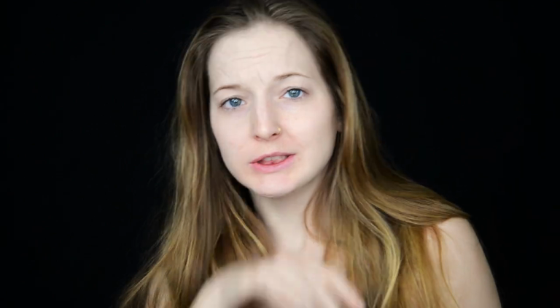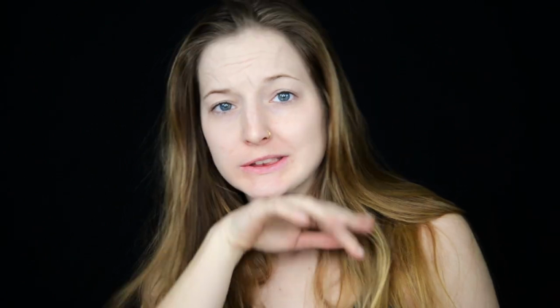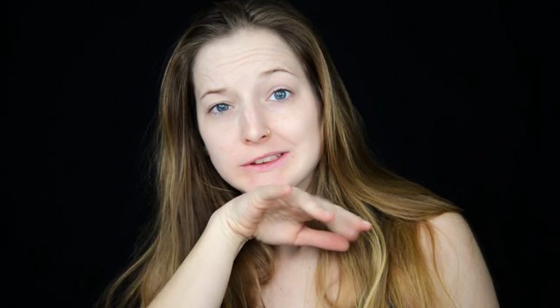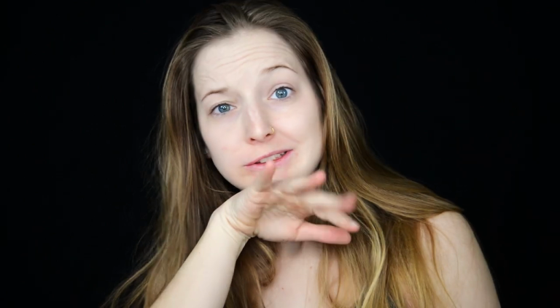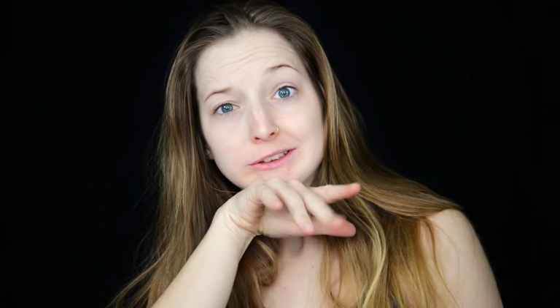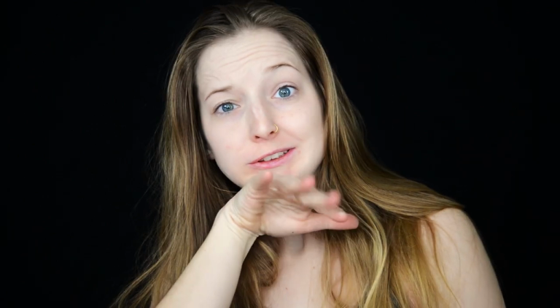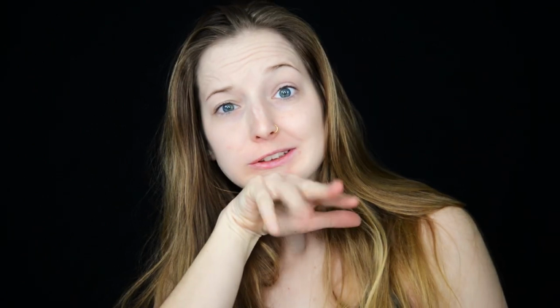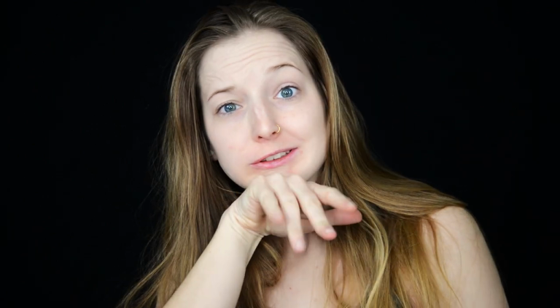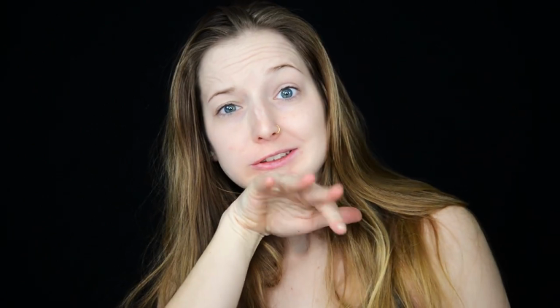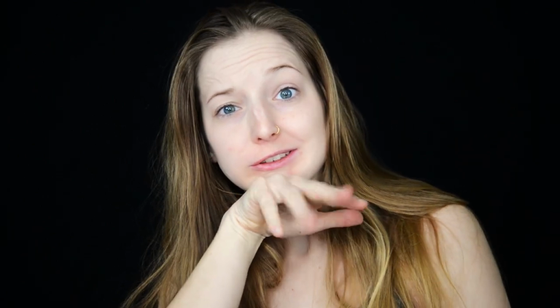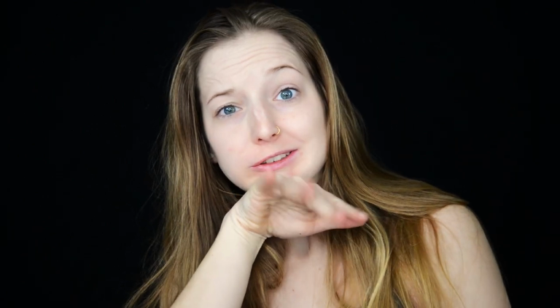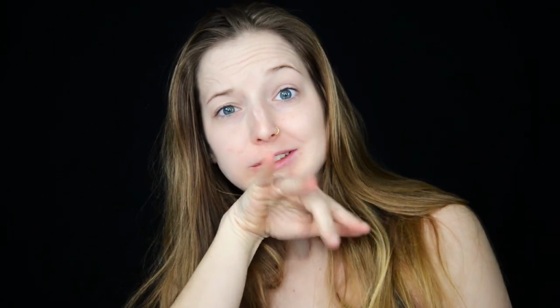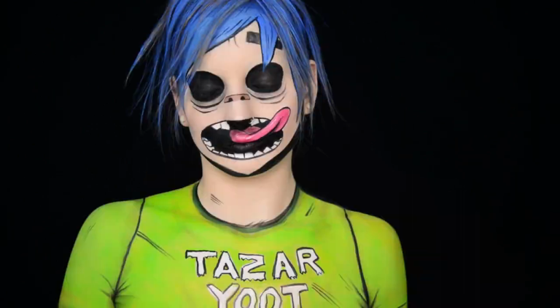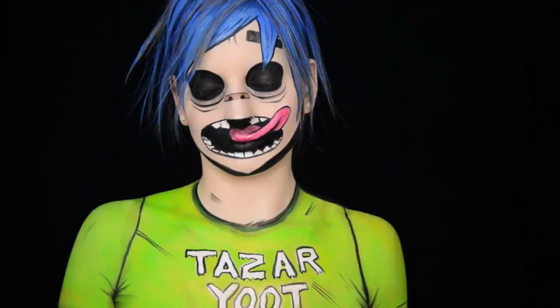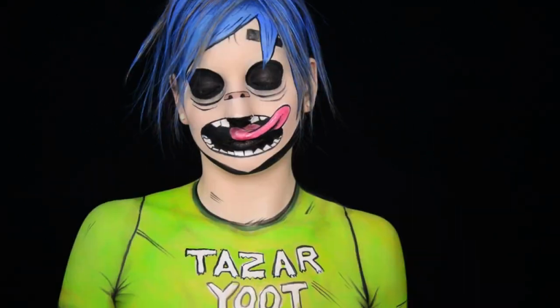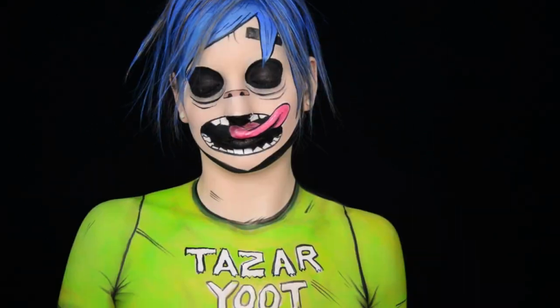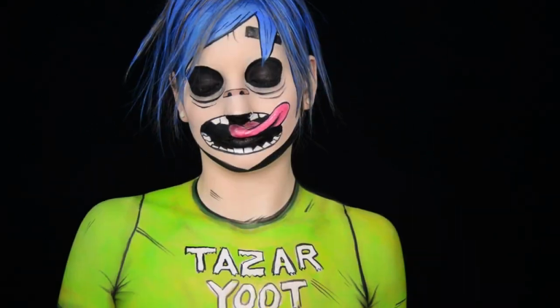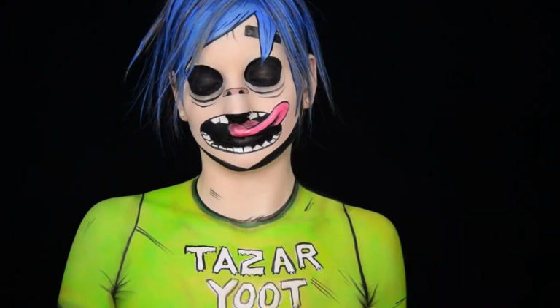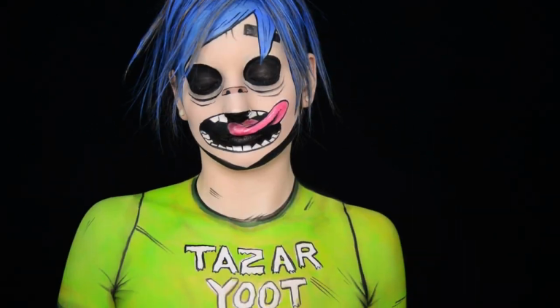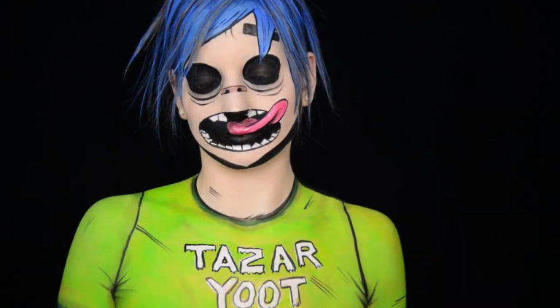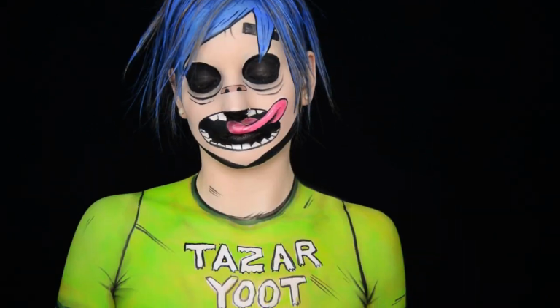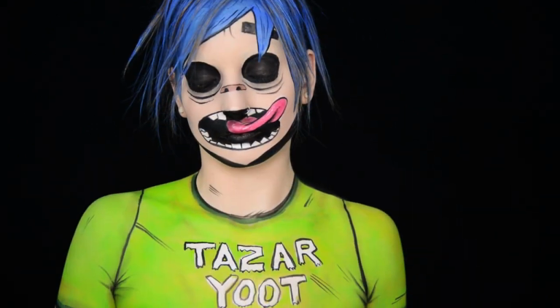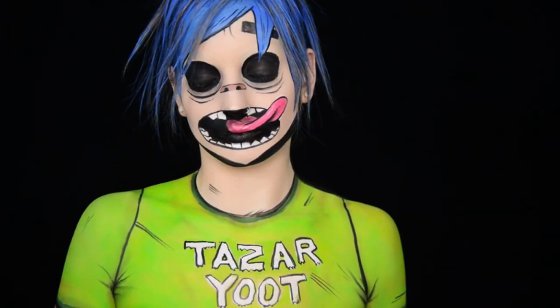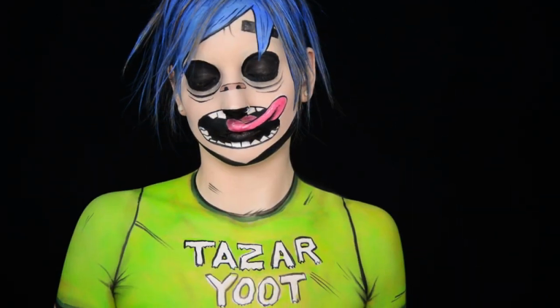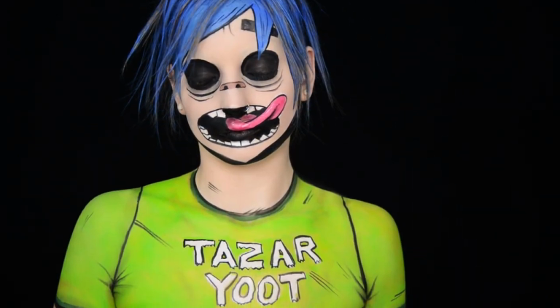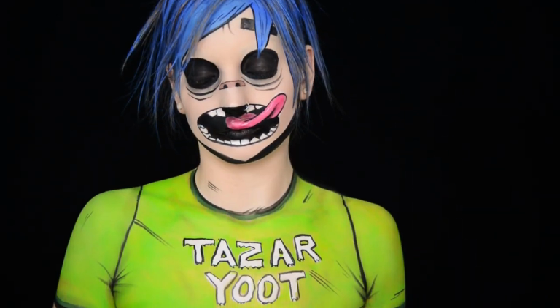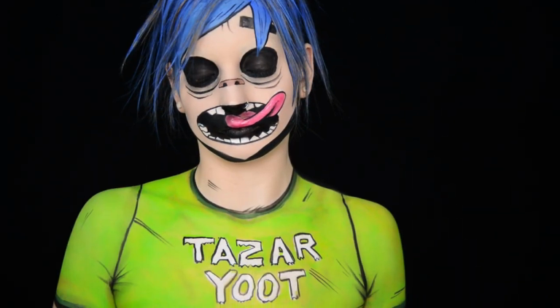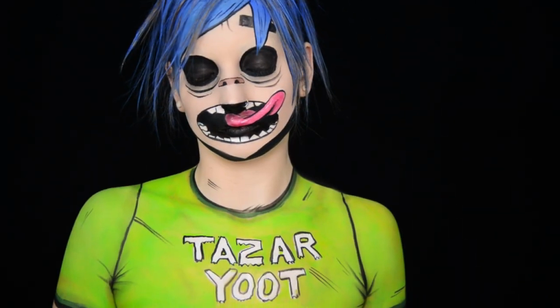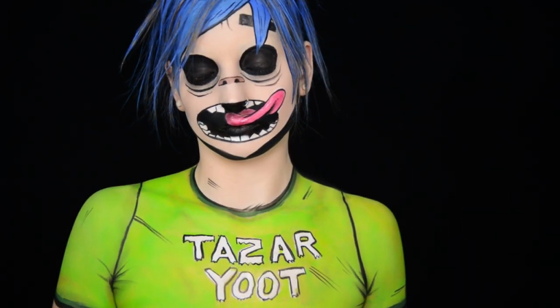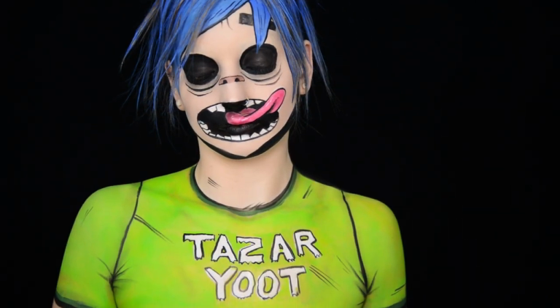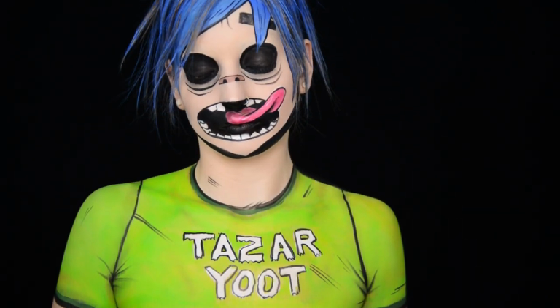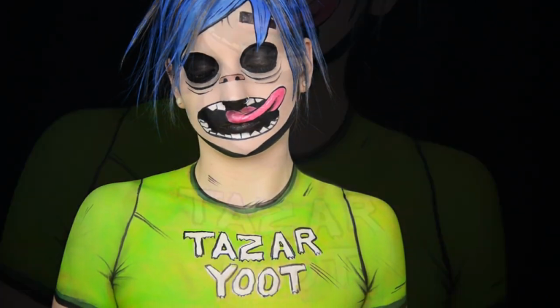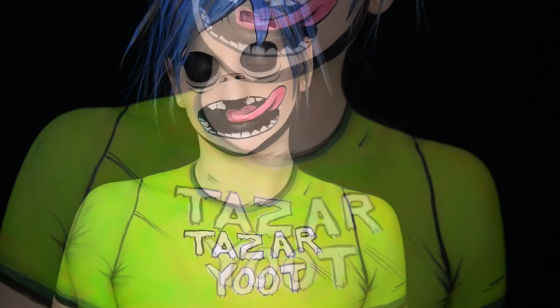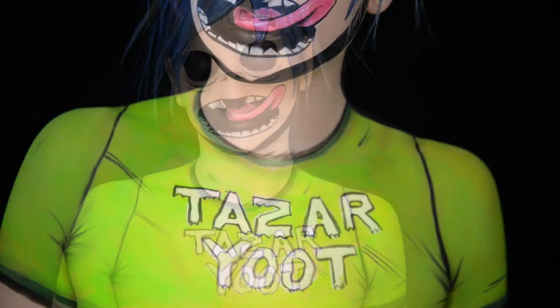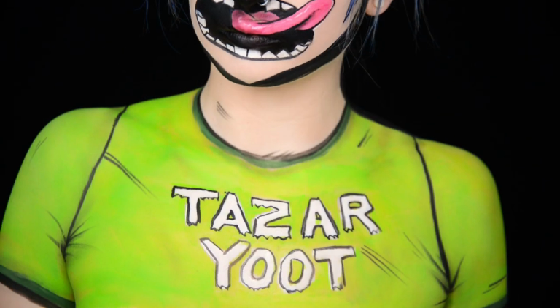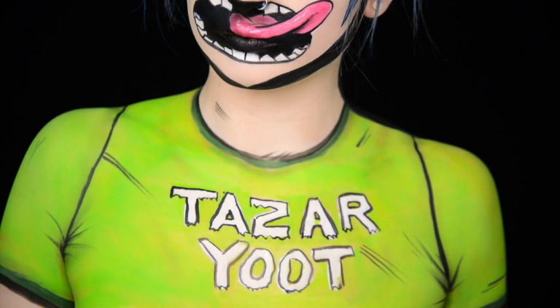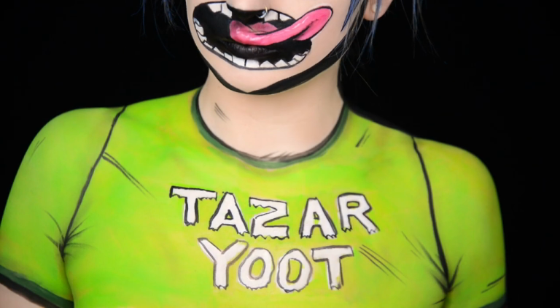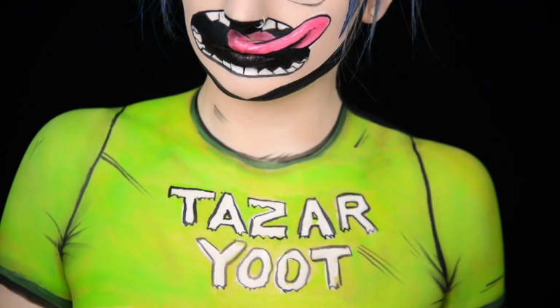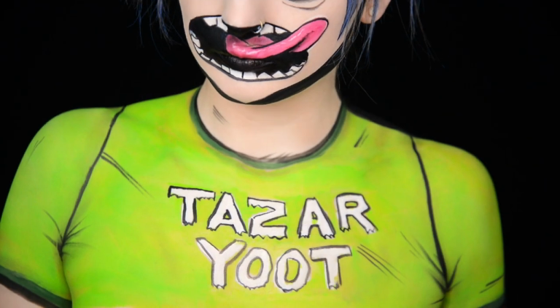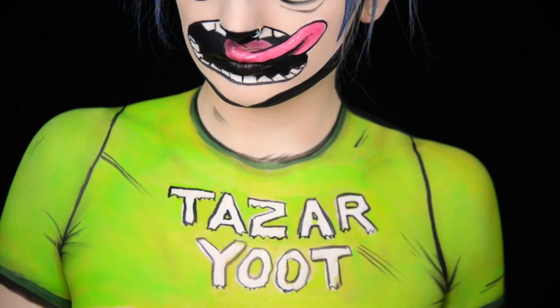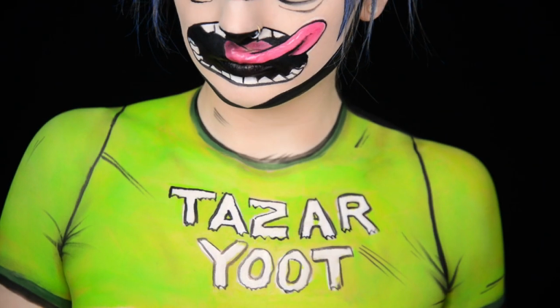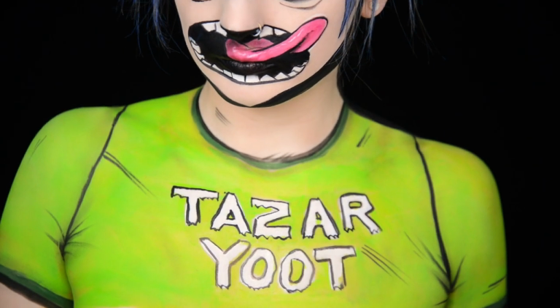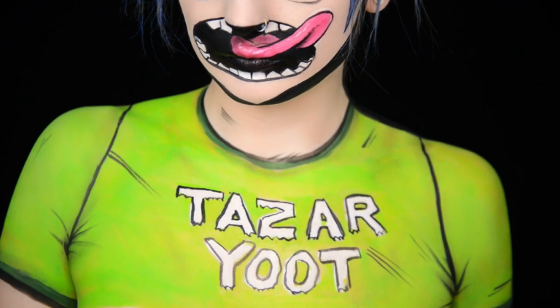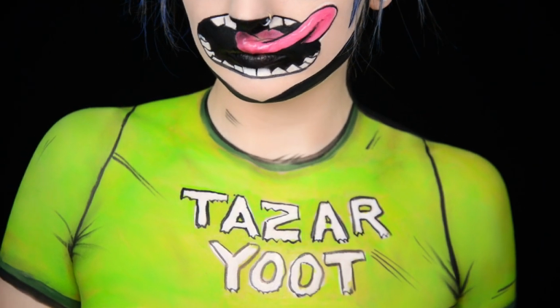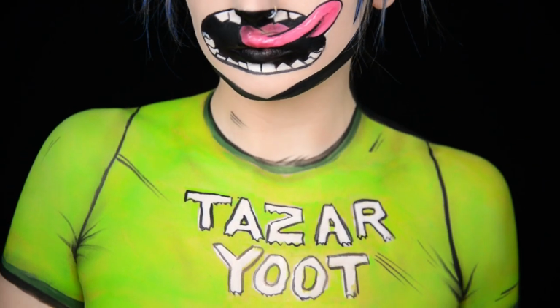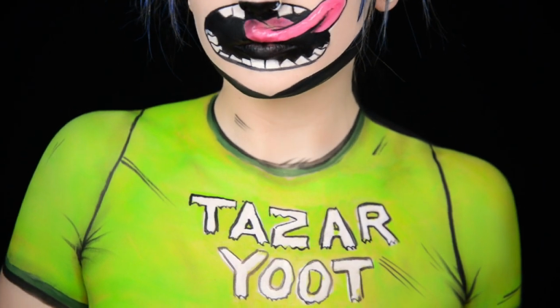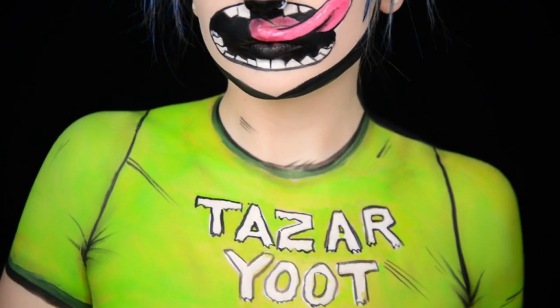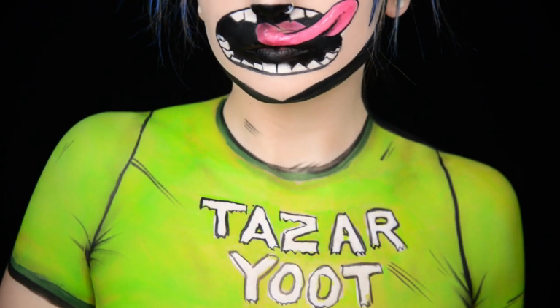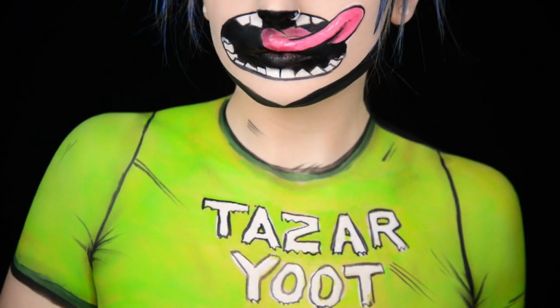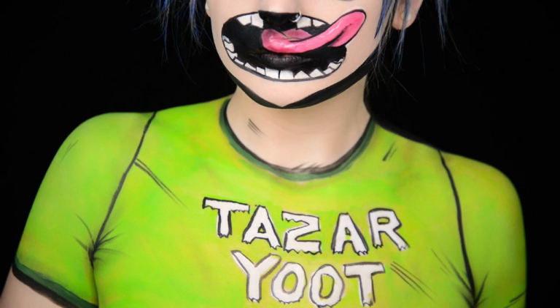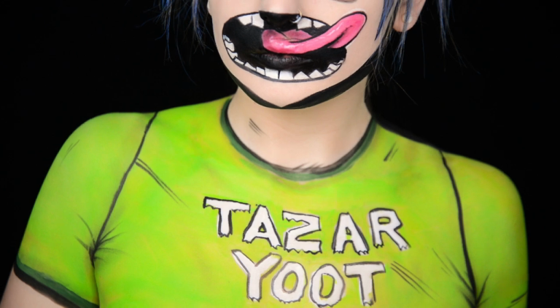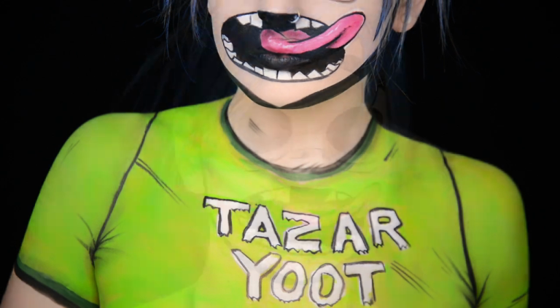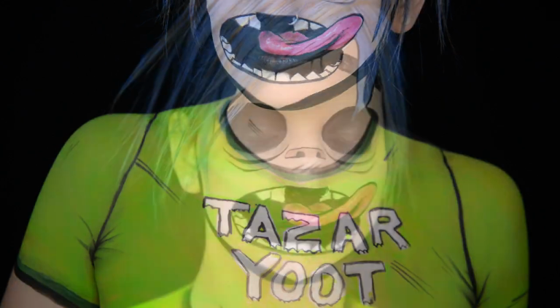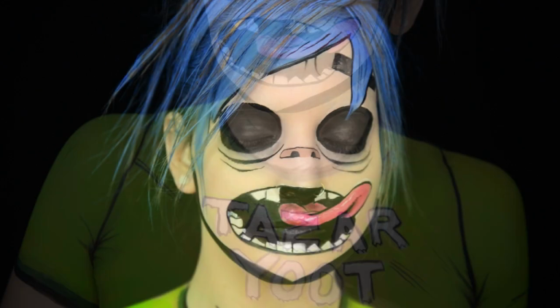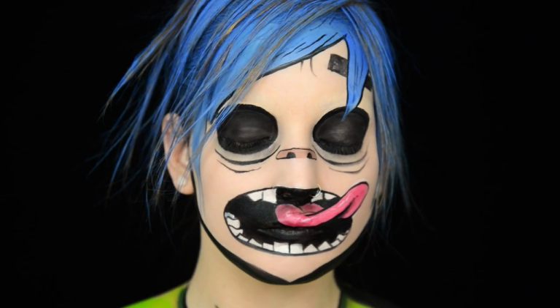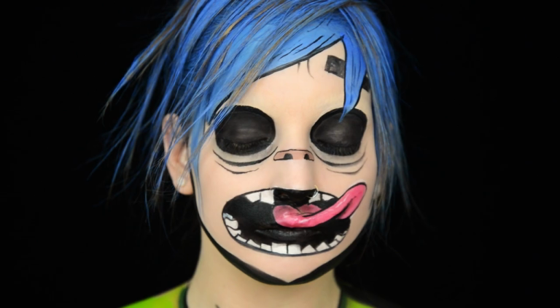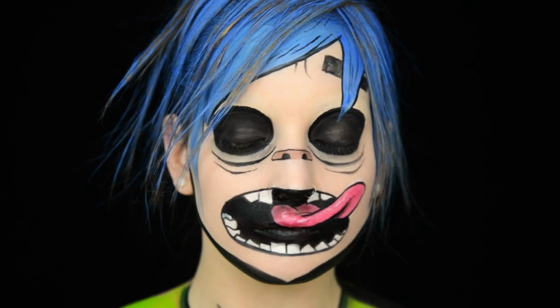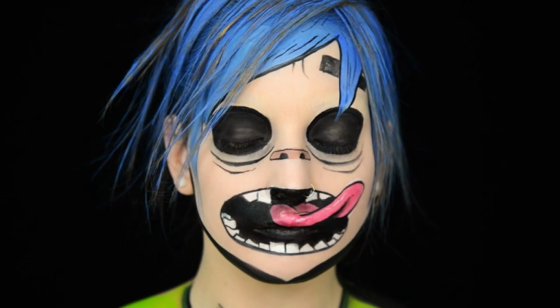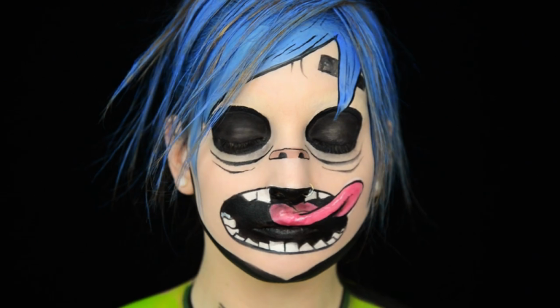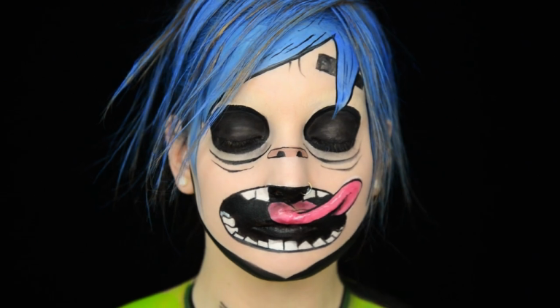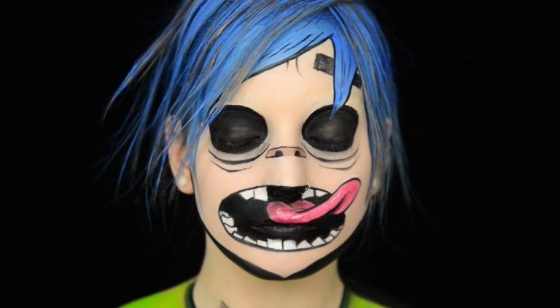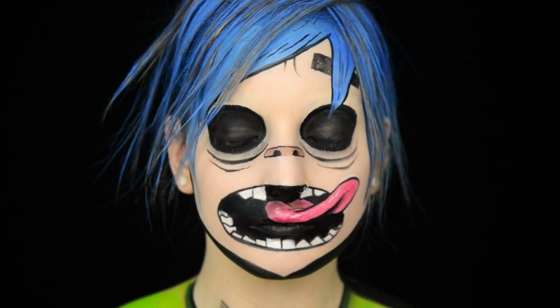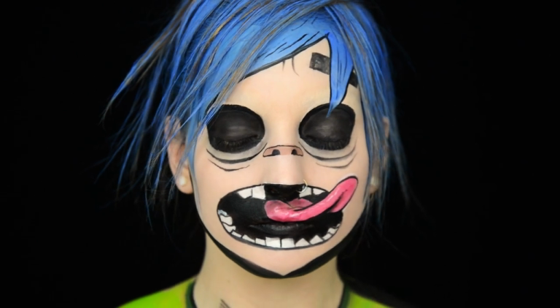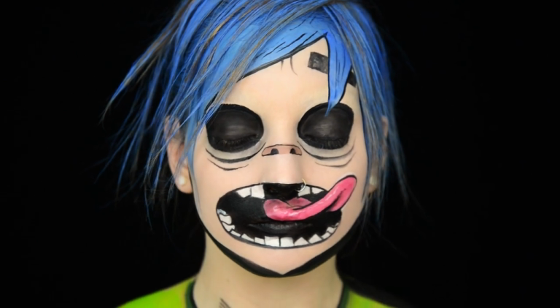What's up? I'm Elsa Wright. Today I'm going to show you how to create 2D, the fictional band member from one of my favorite bands, Gorillaz.